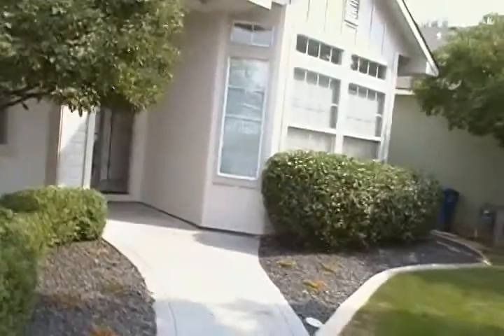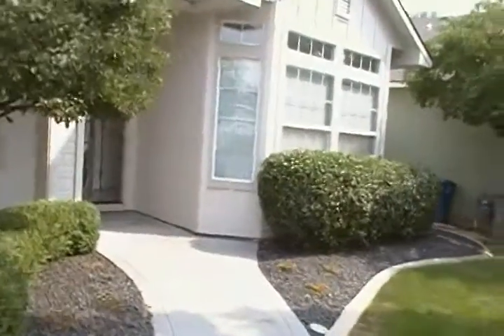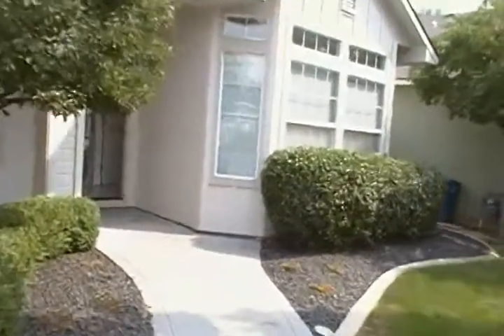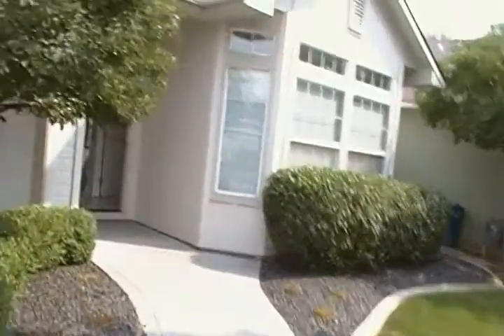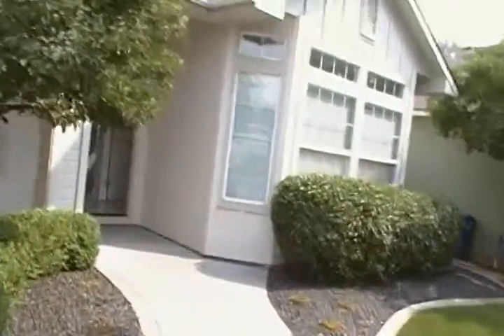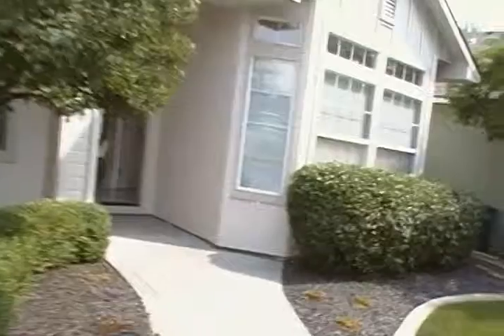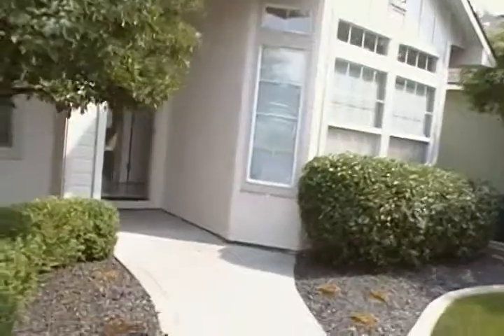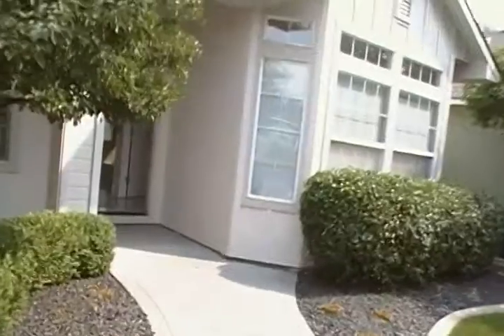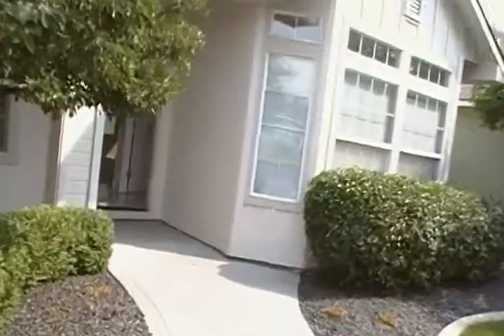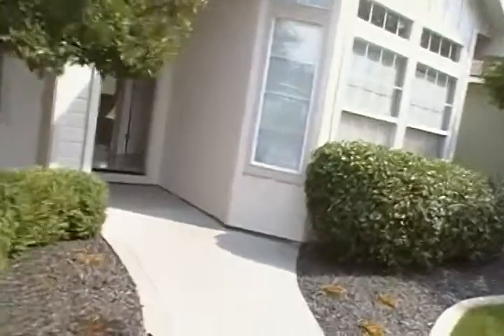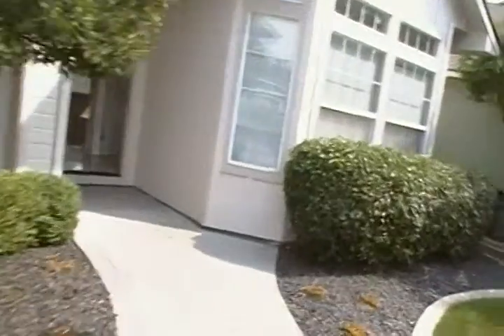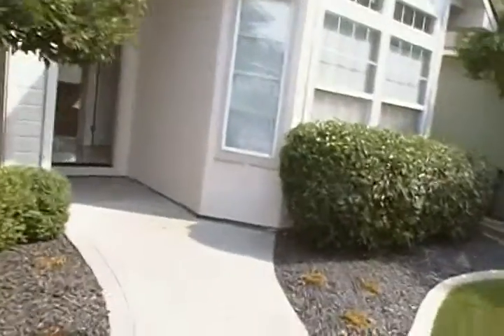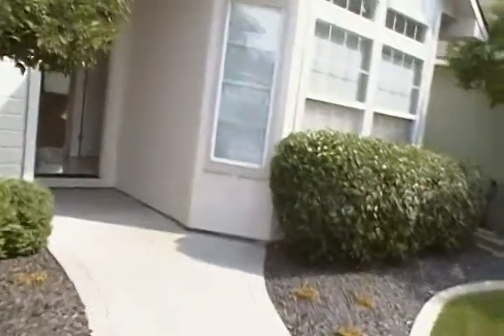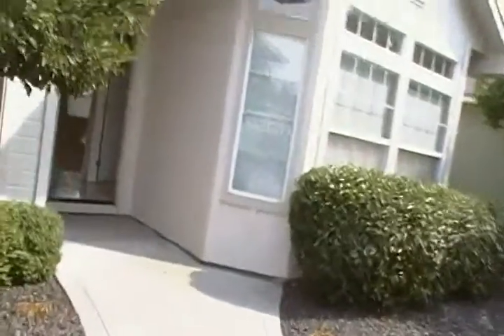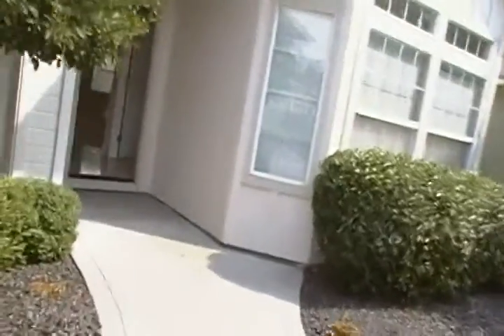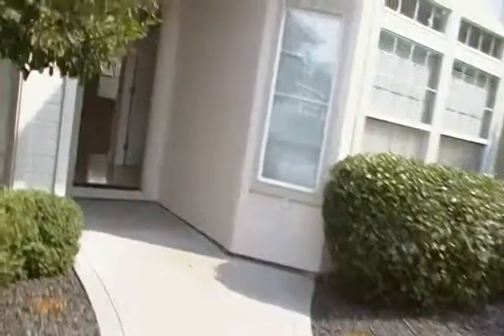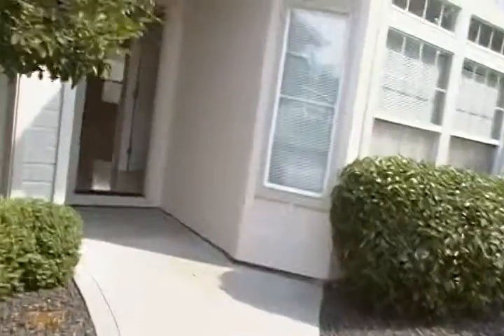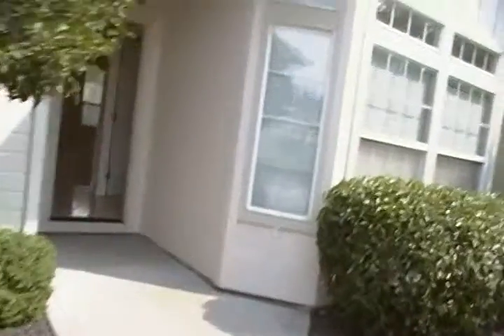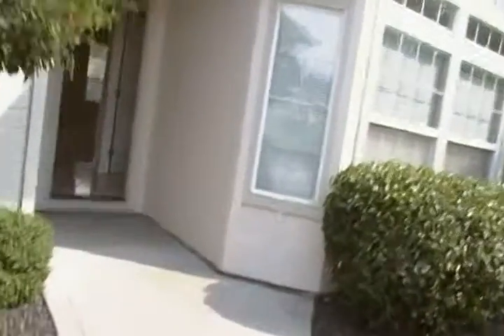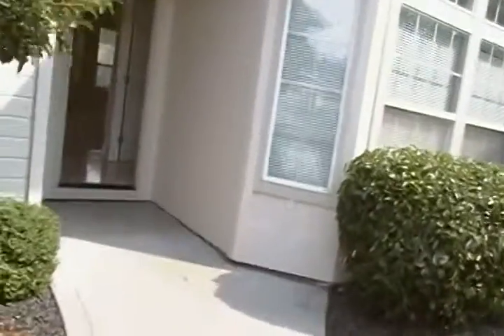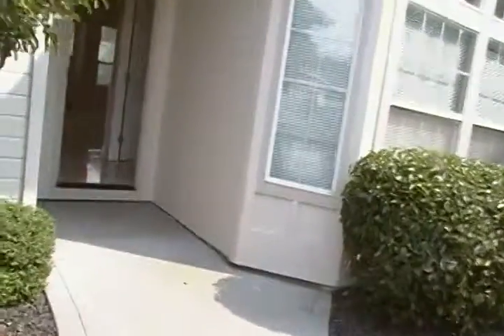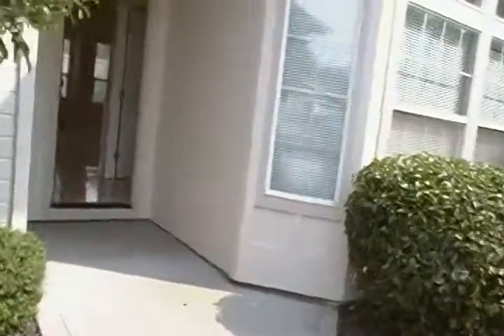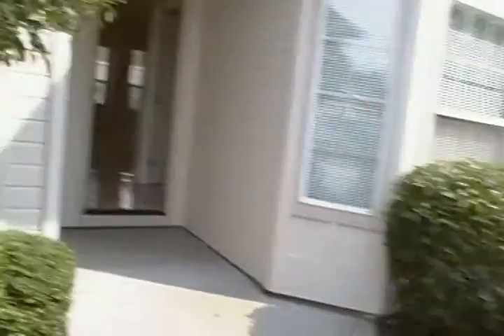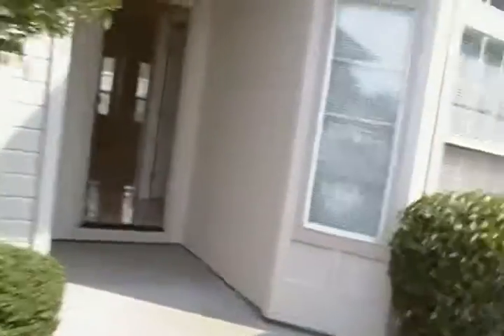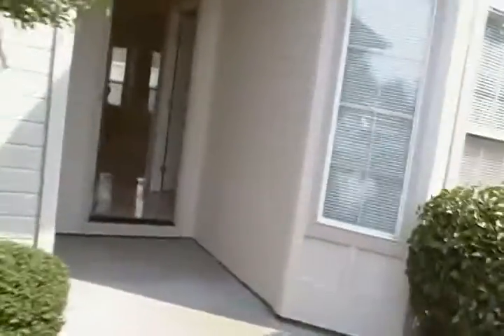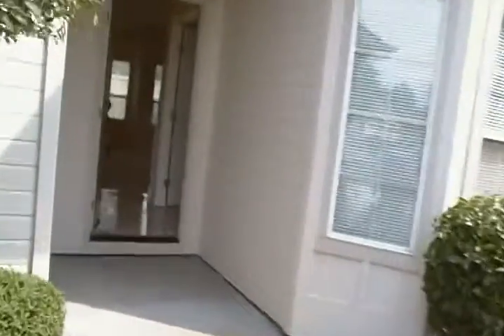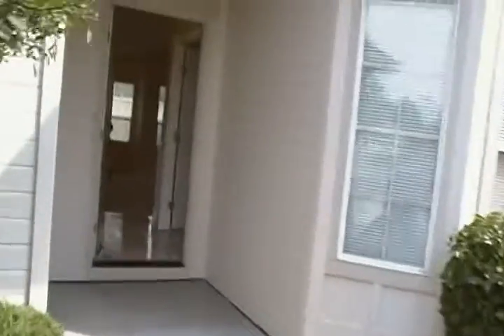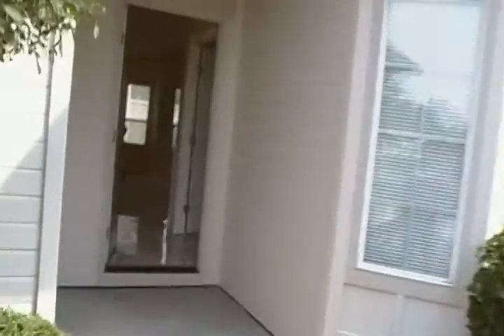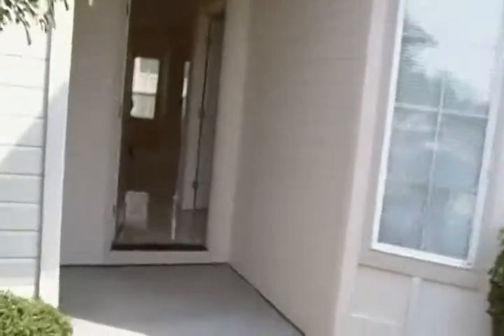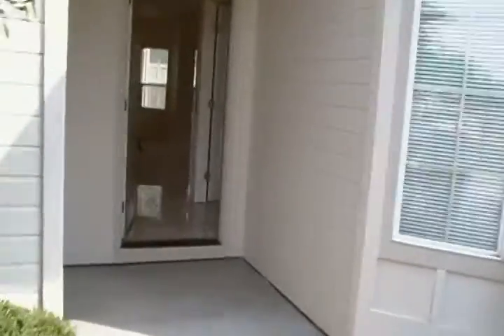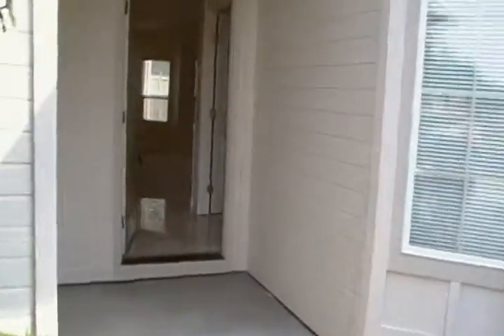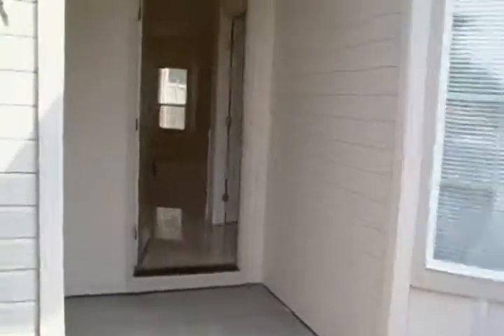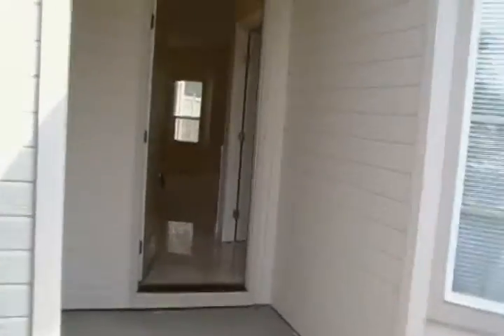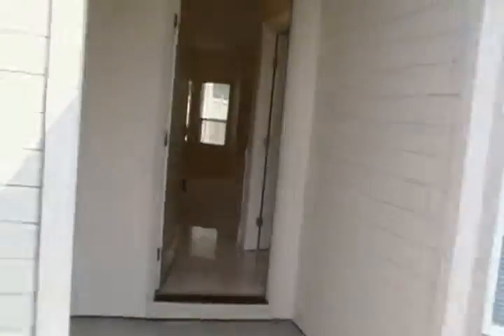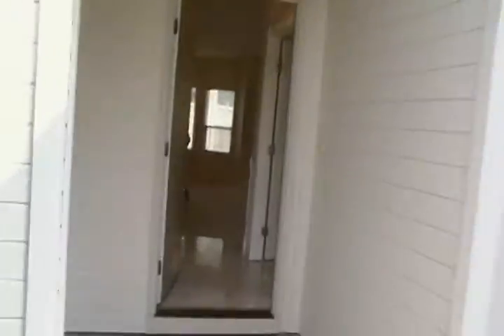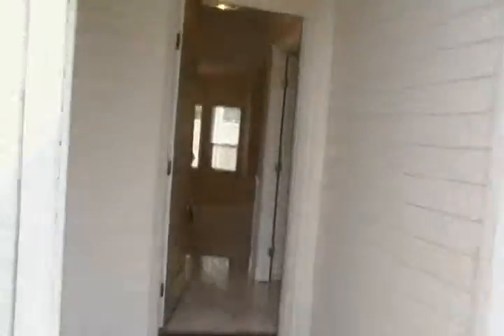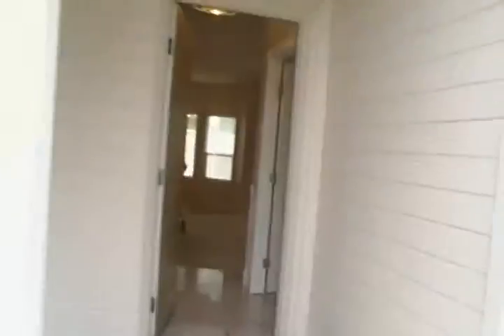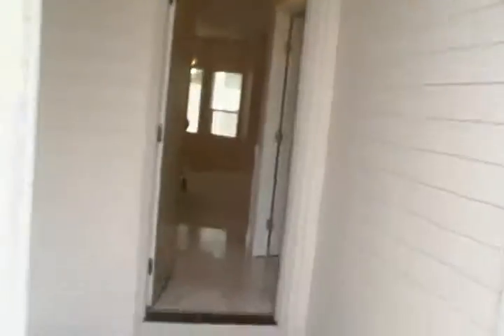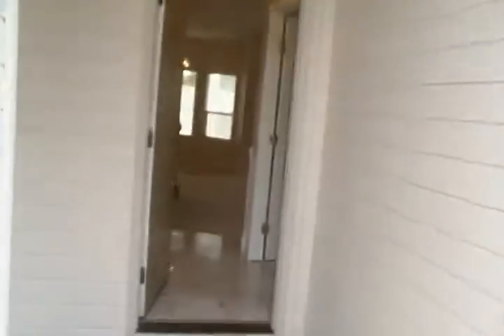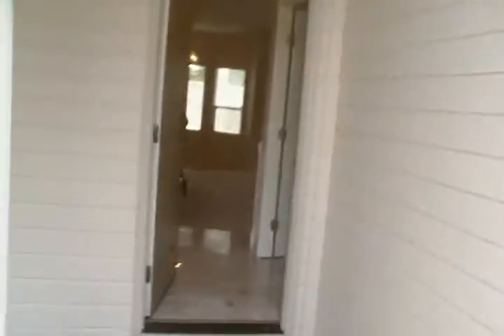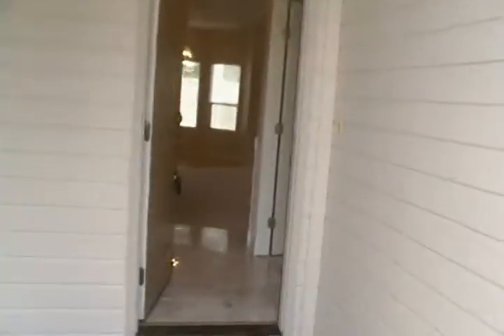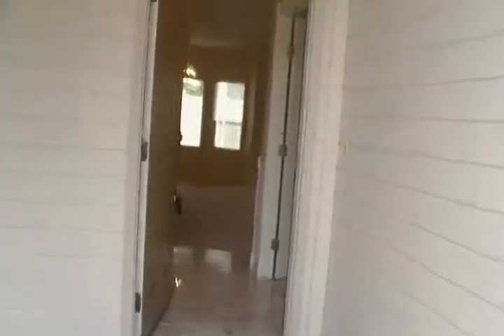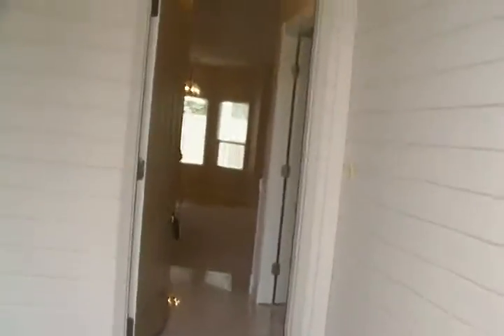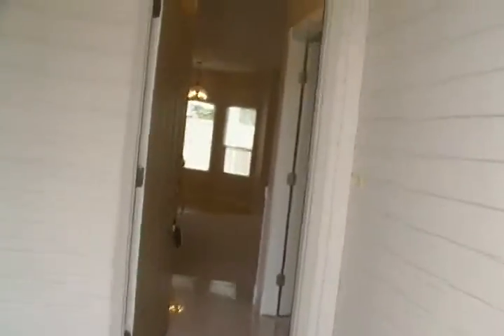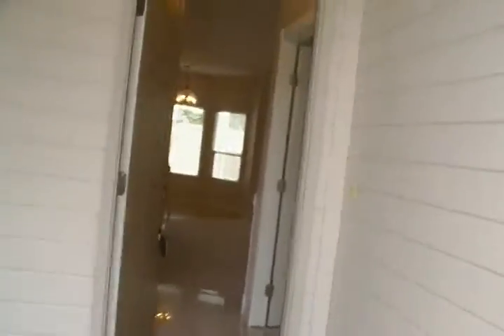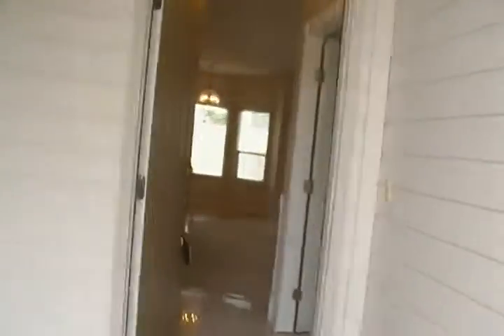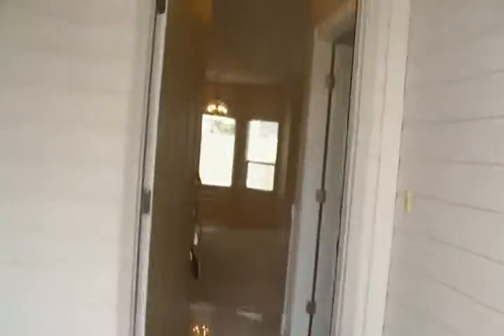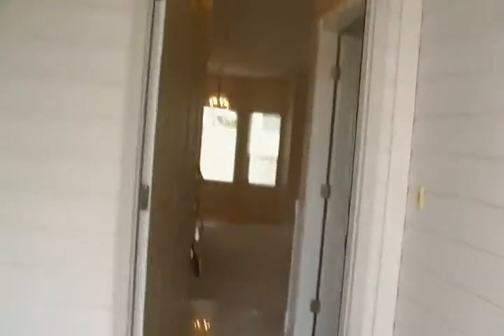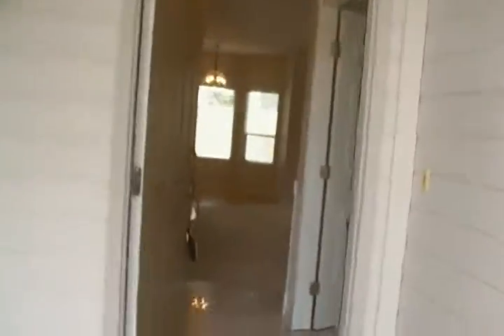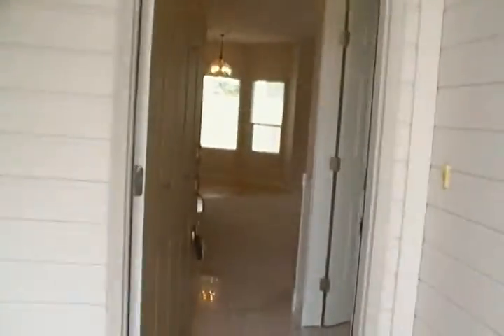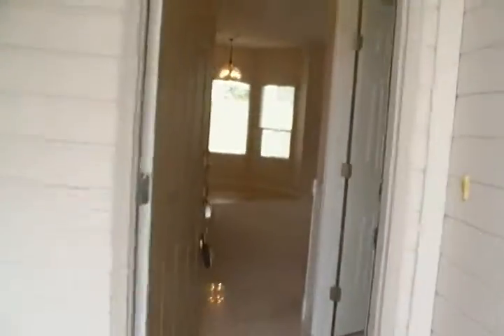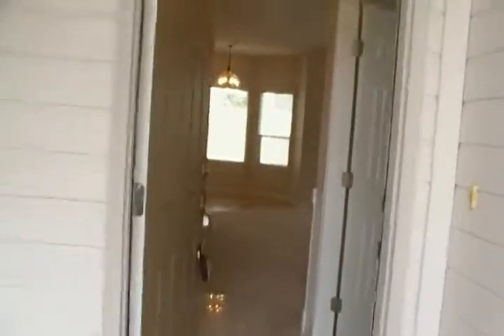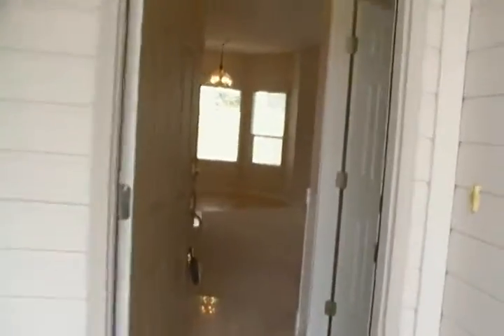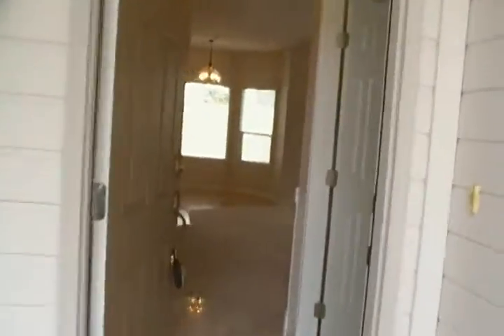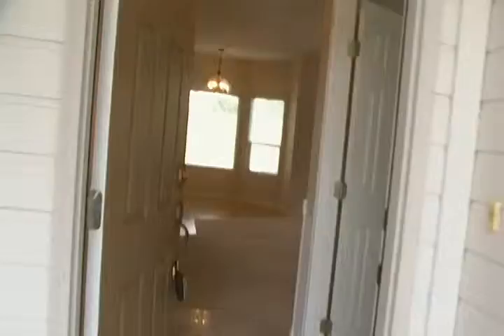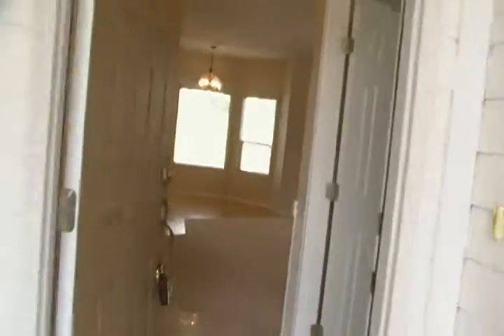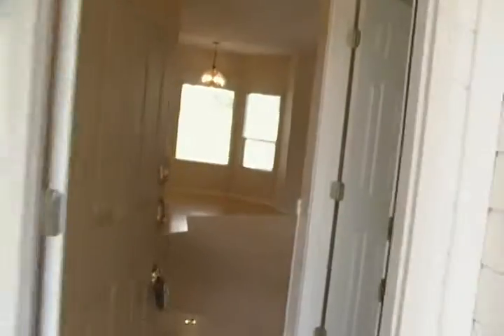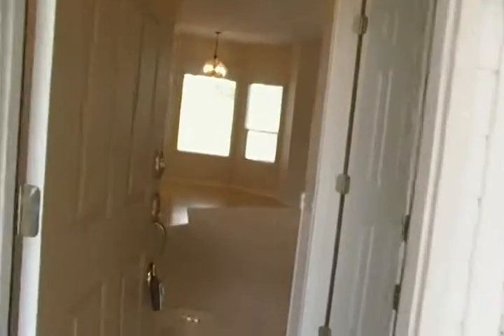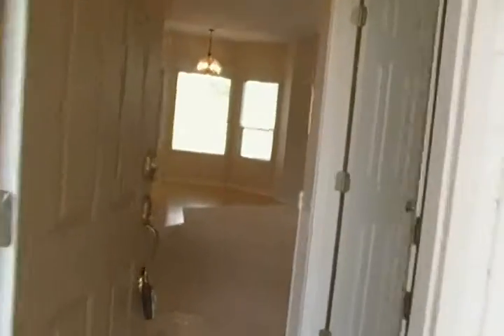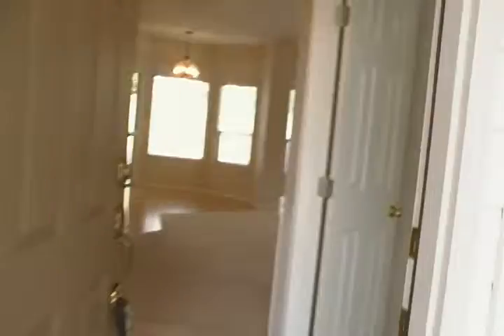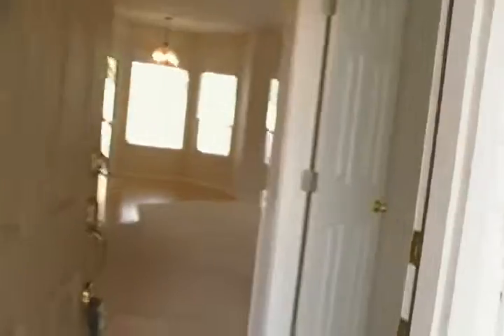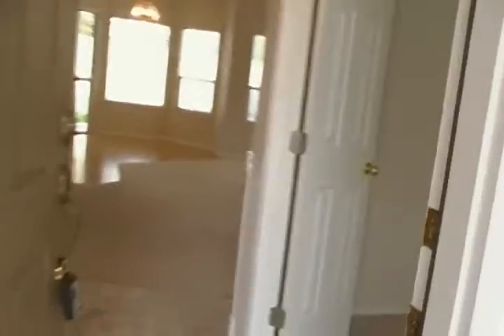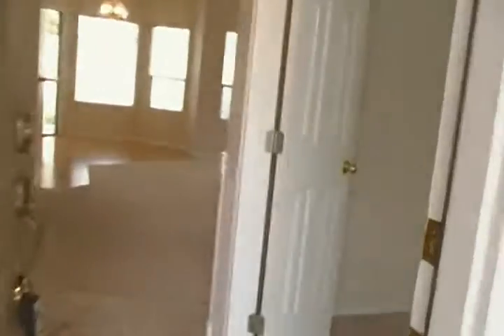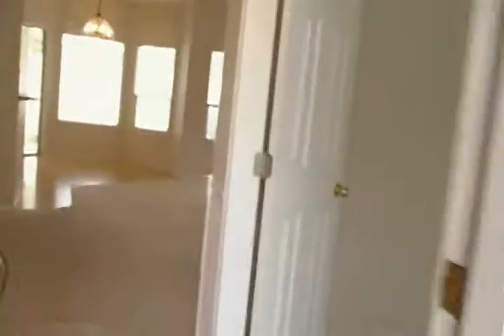It is a four bedroom, two bathroom with a large den home. It is approximately 2,000 square feet.